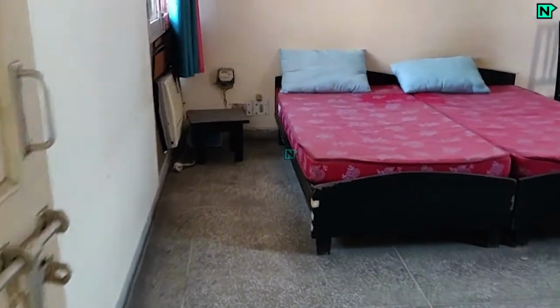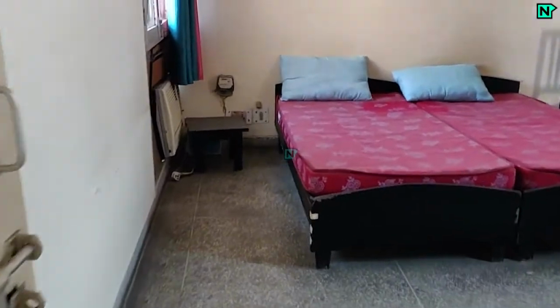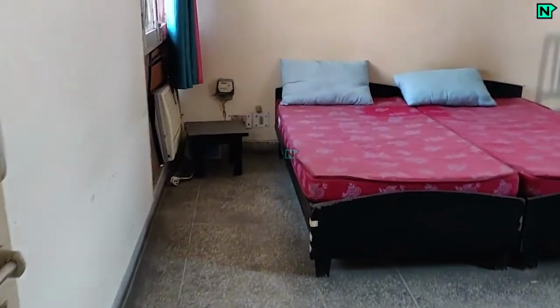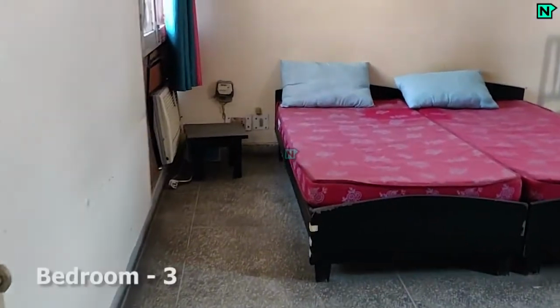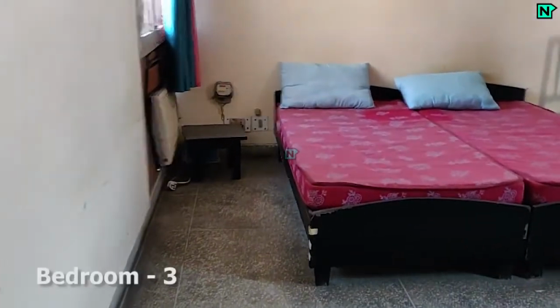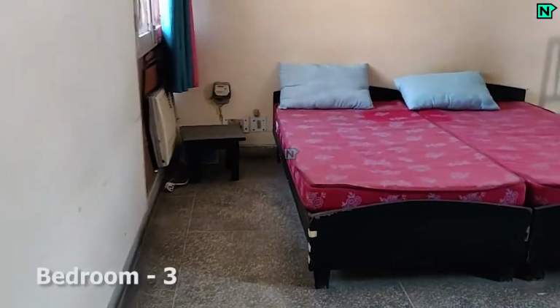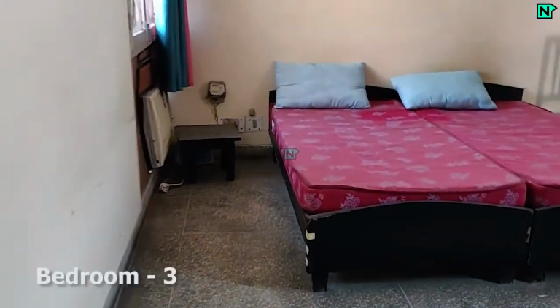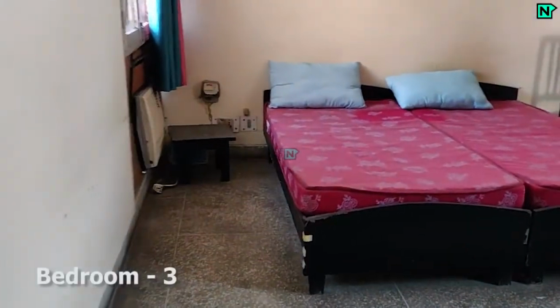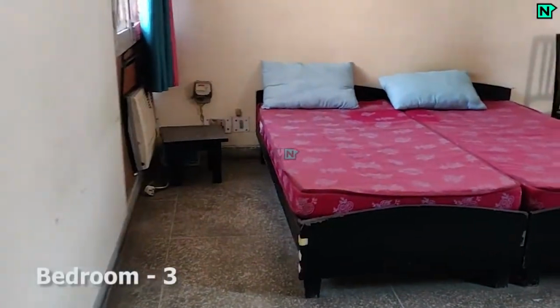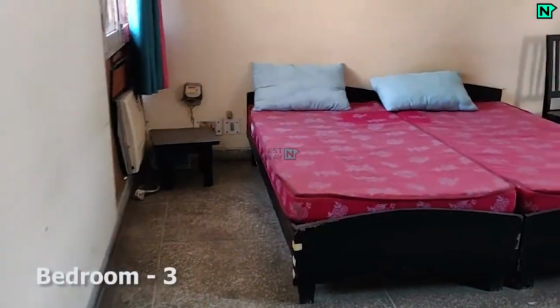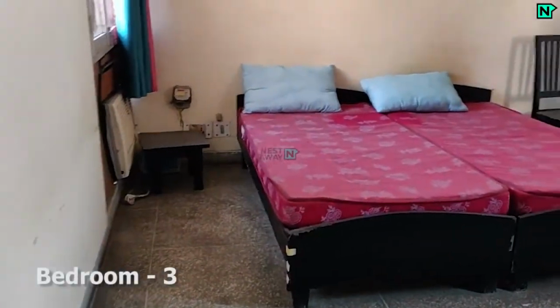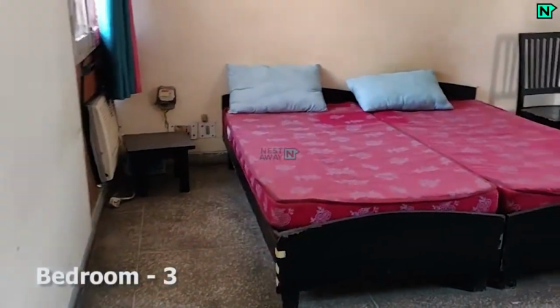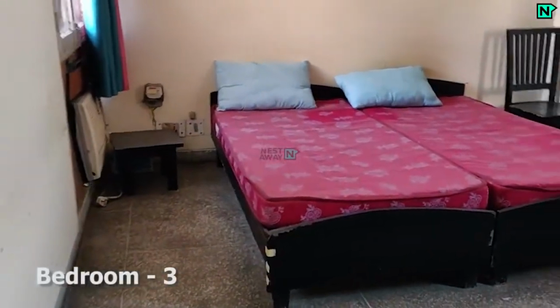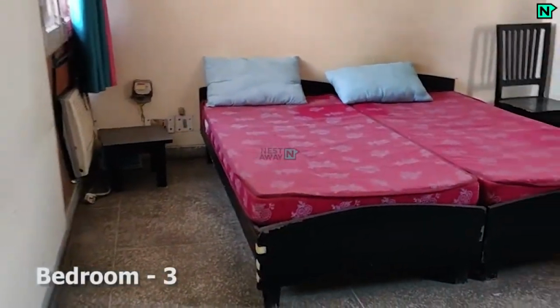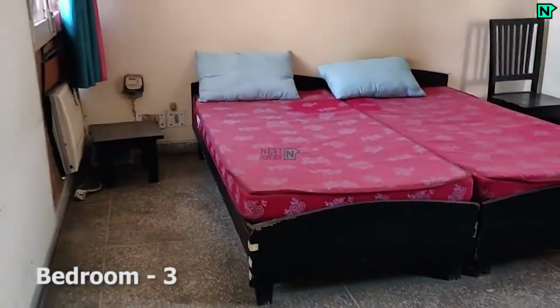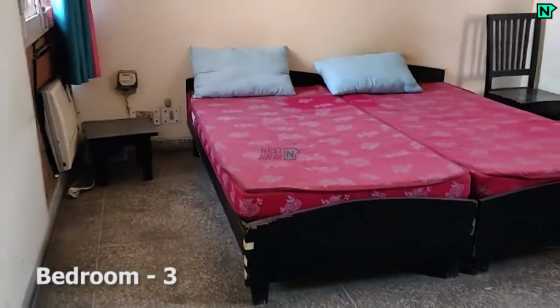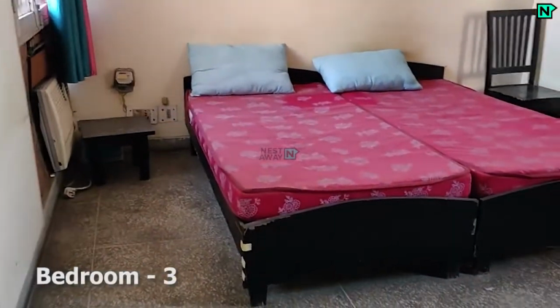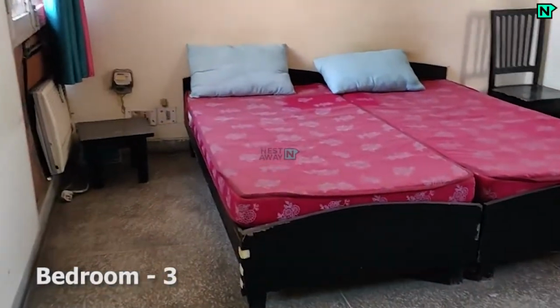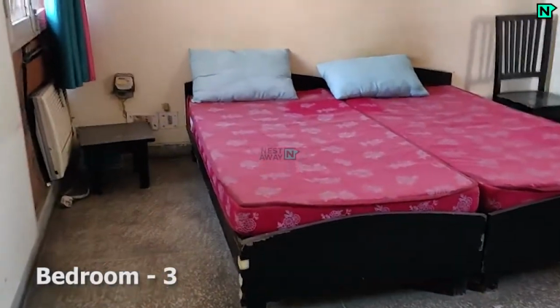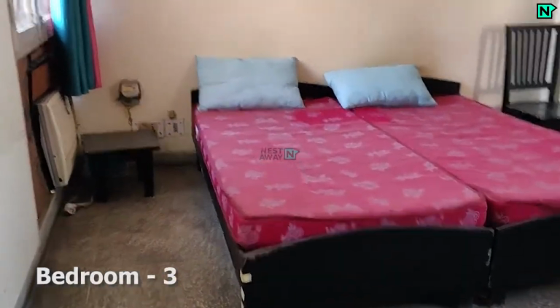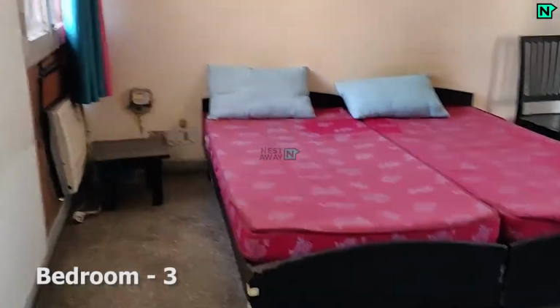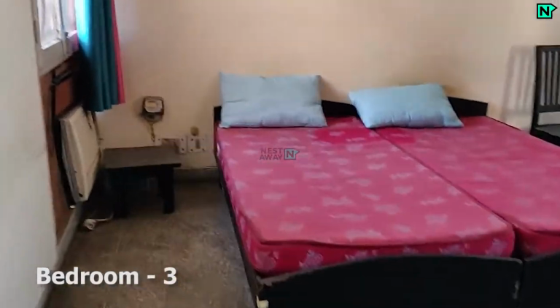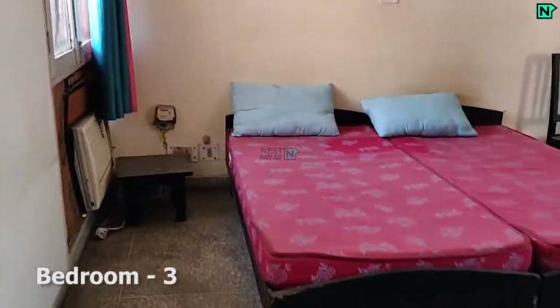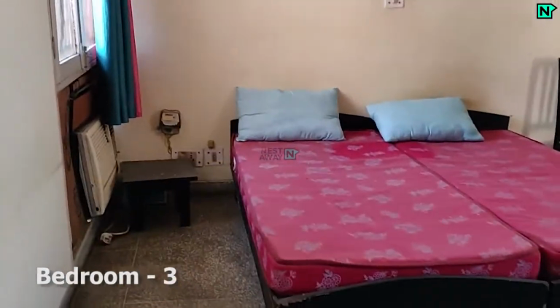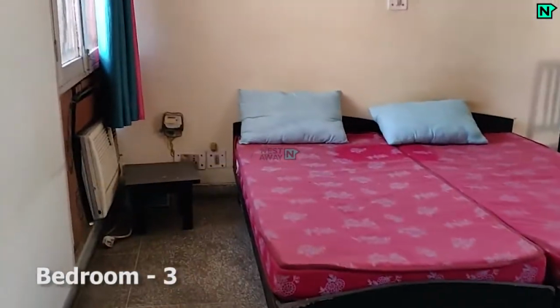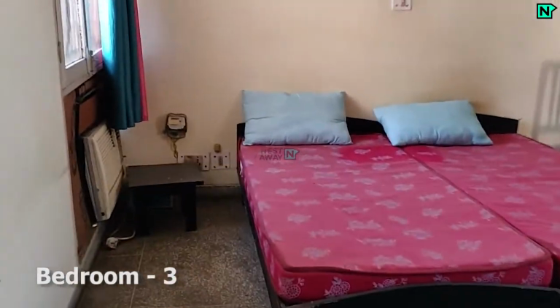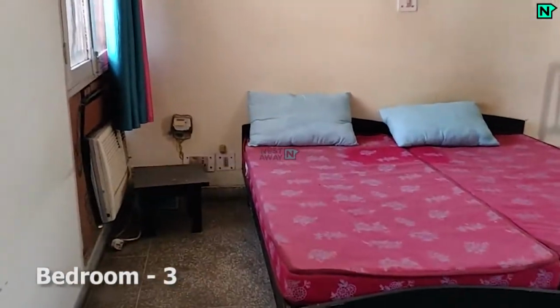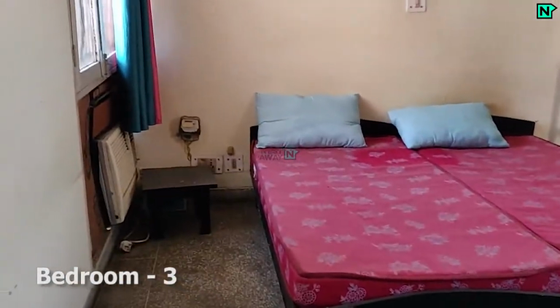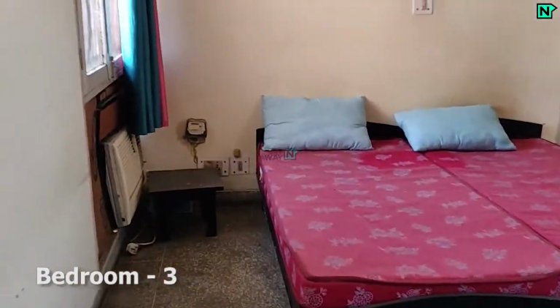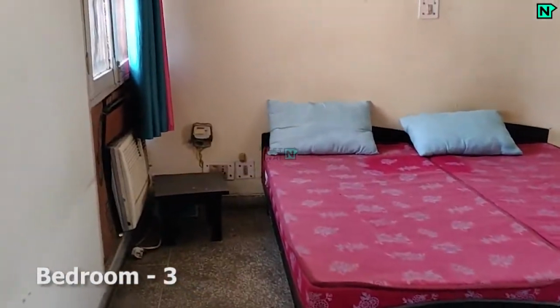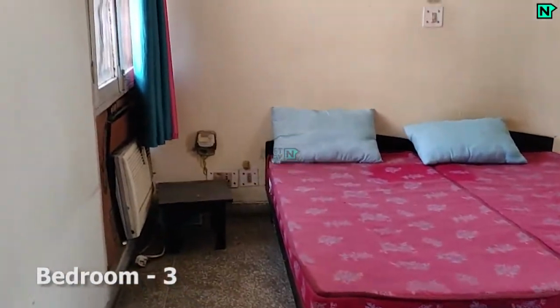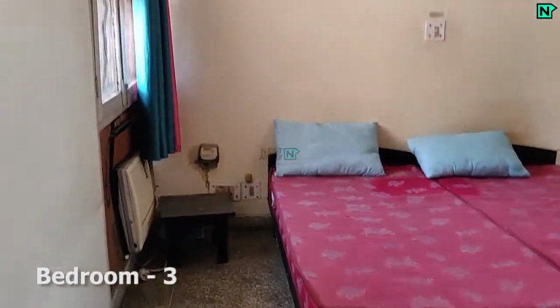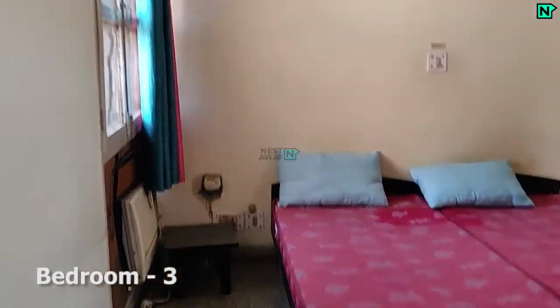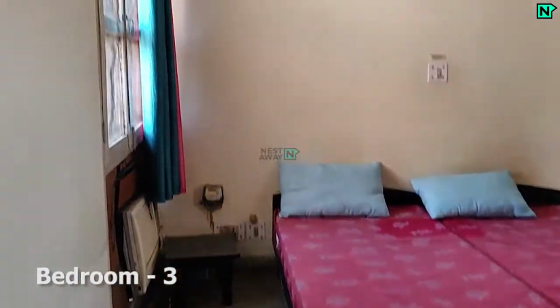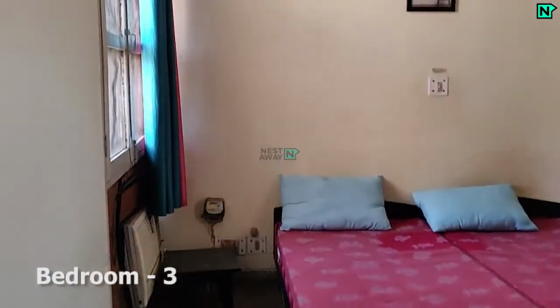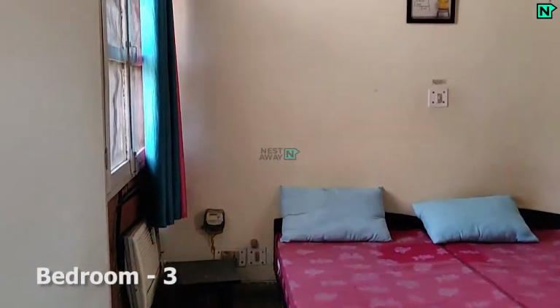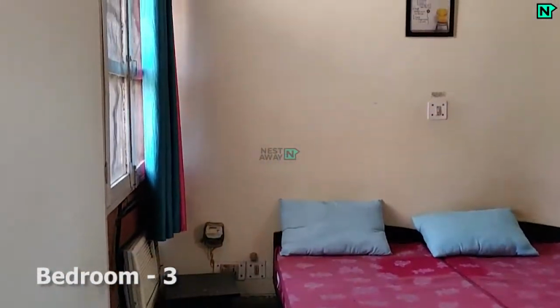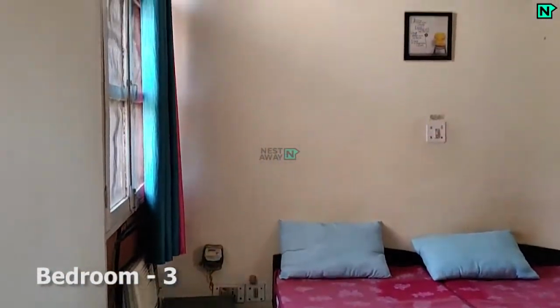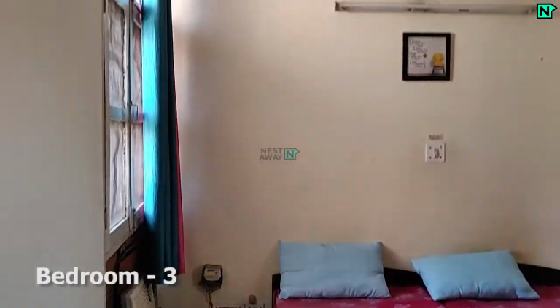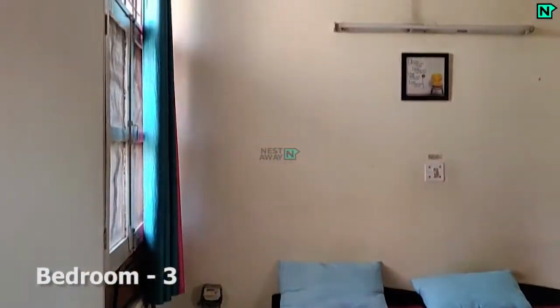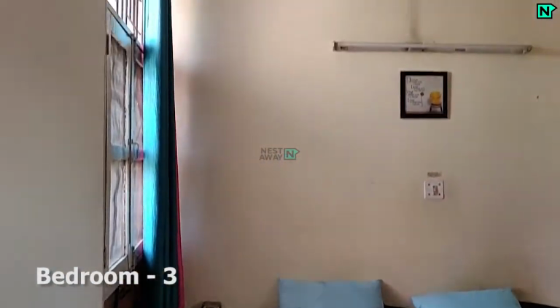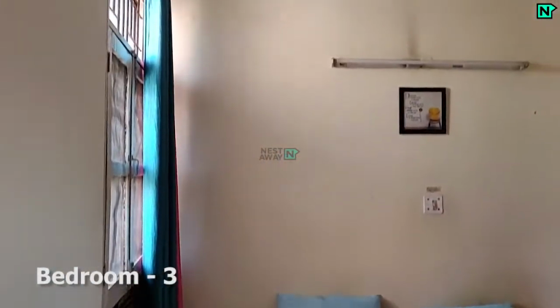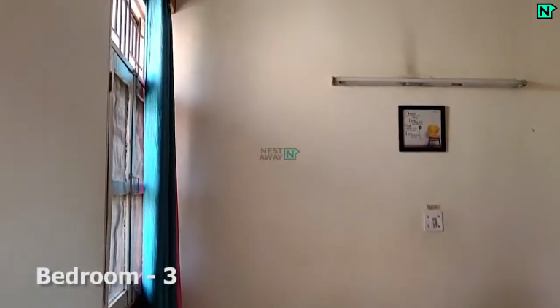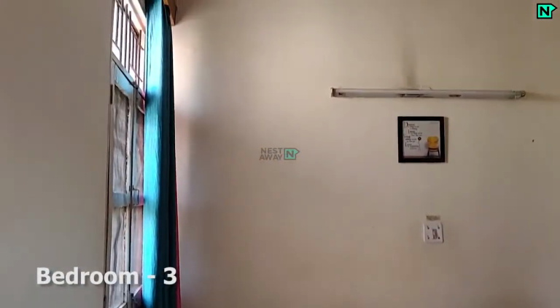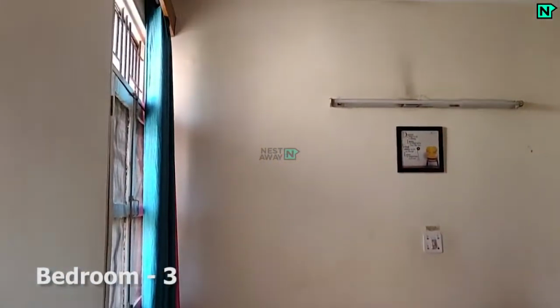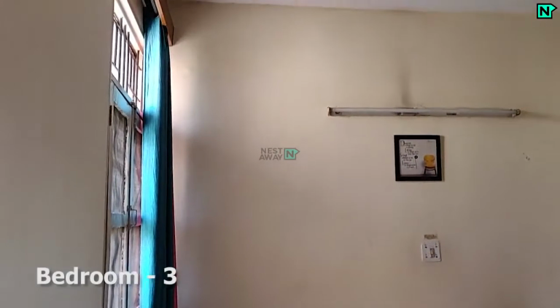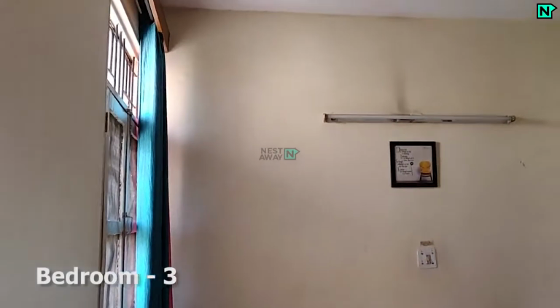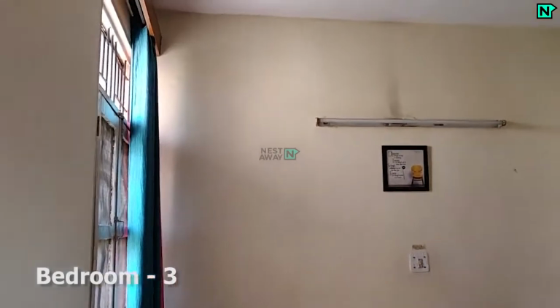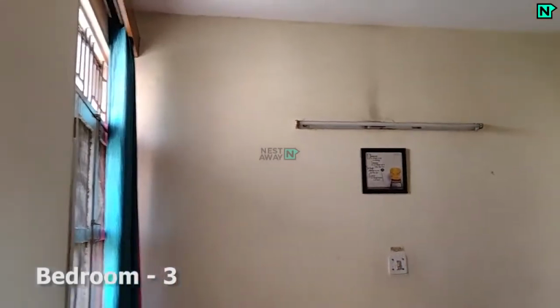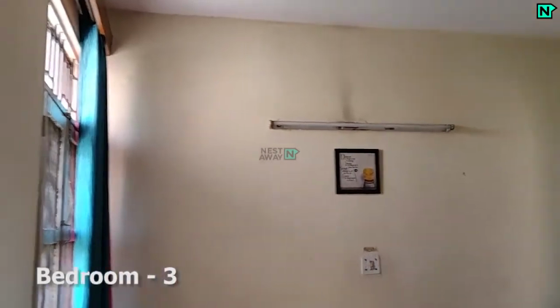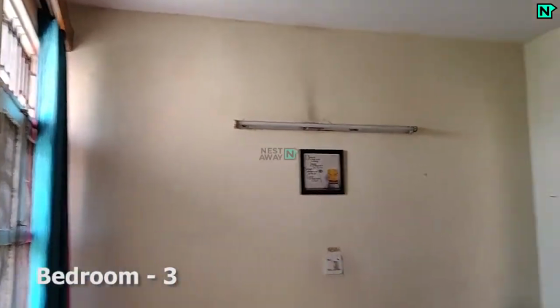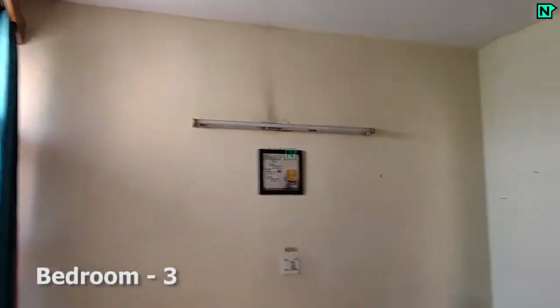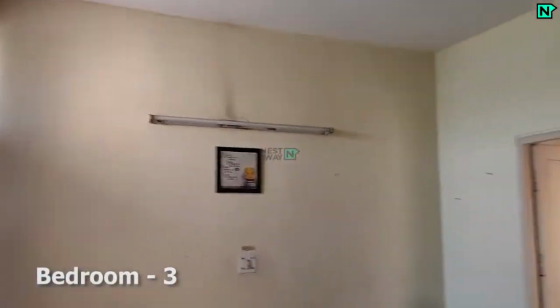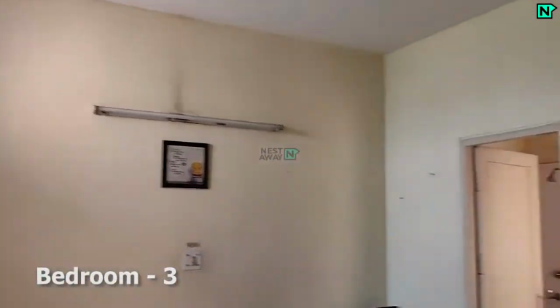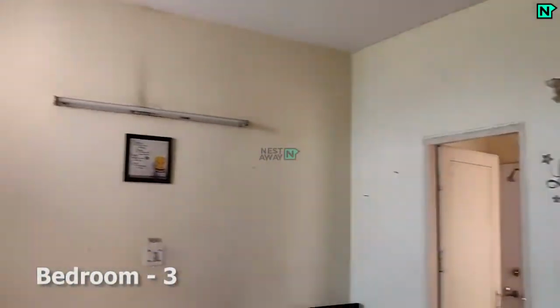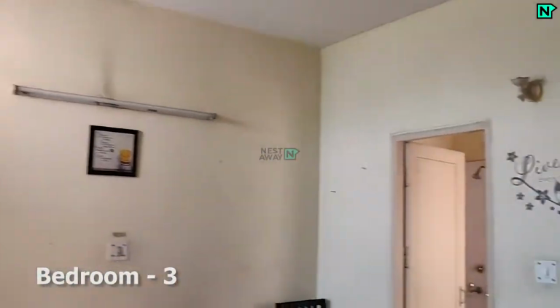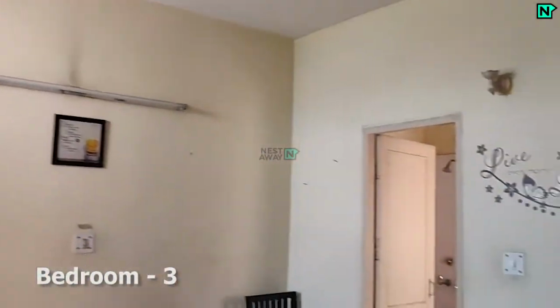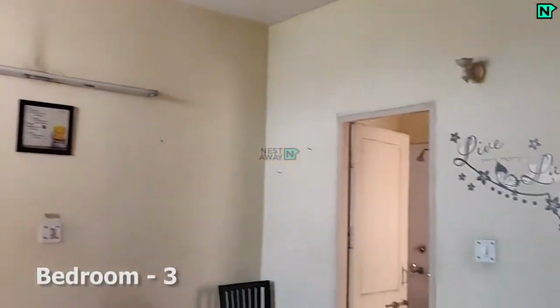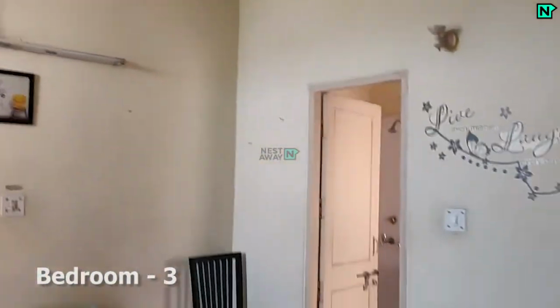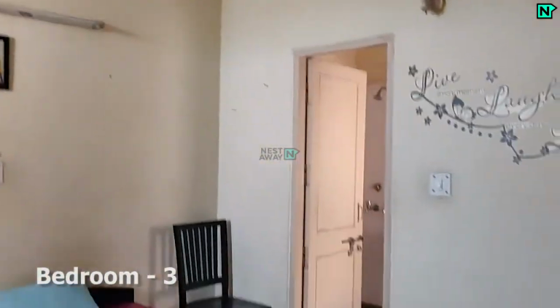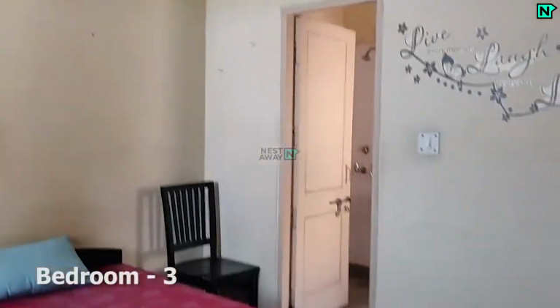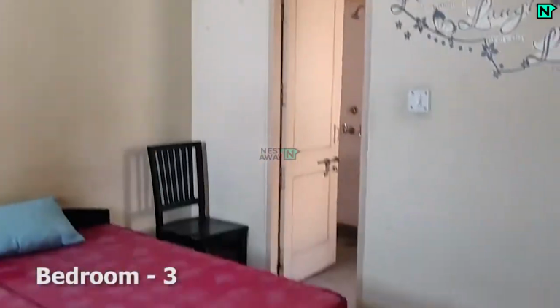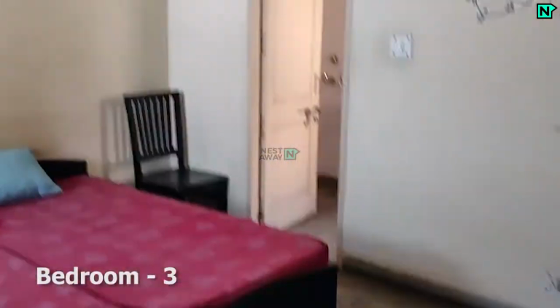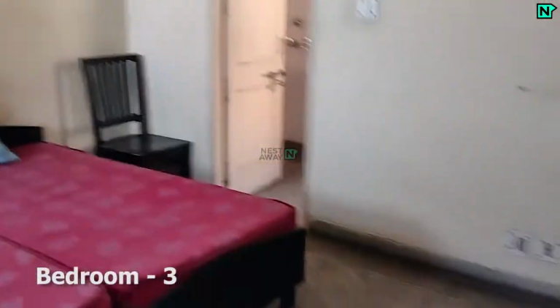This is bedroom three, which comes with cupboards. A.C. available. This bedroom comes with an attached bathroom.